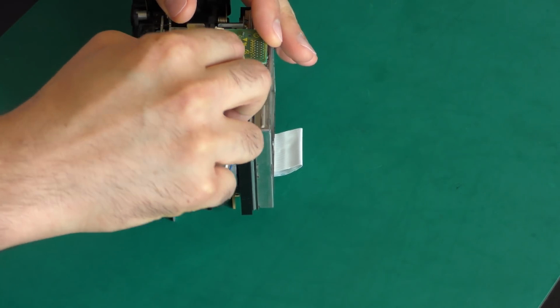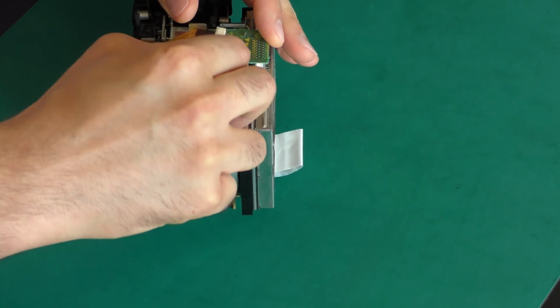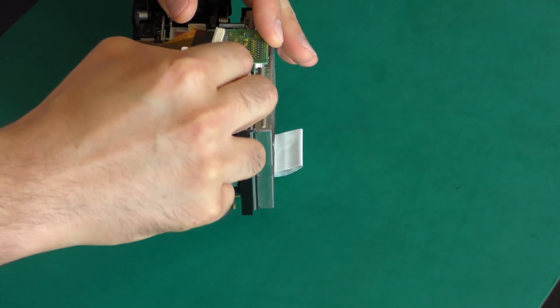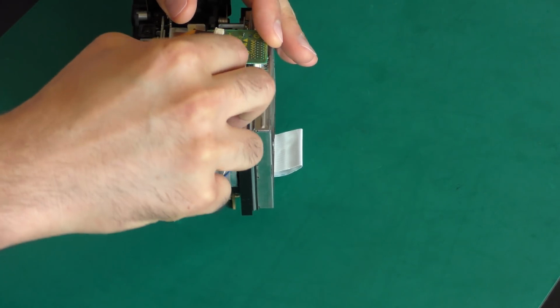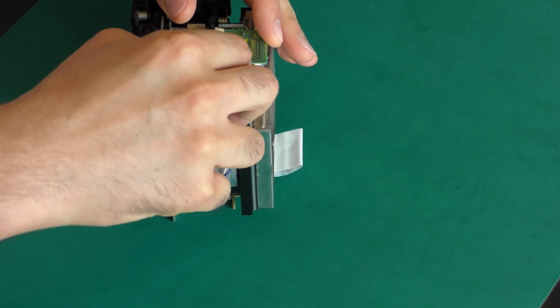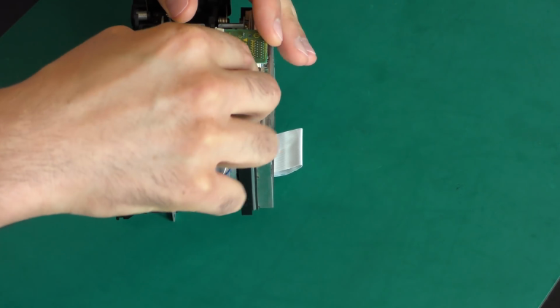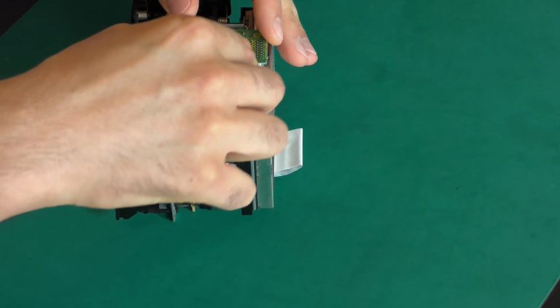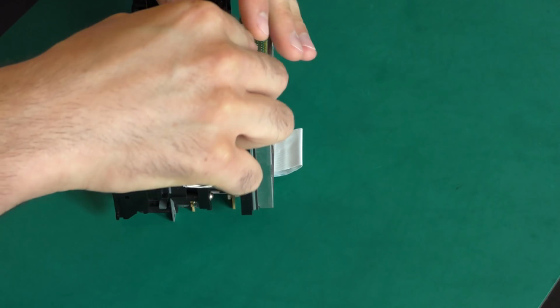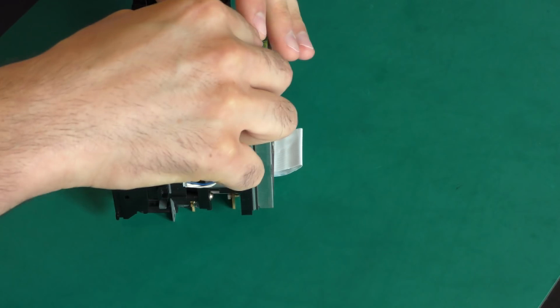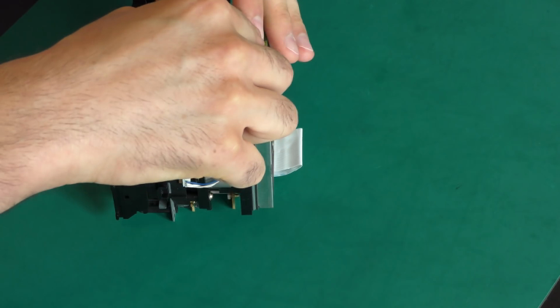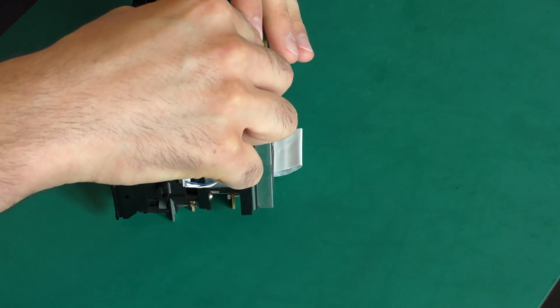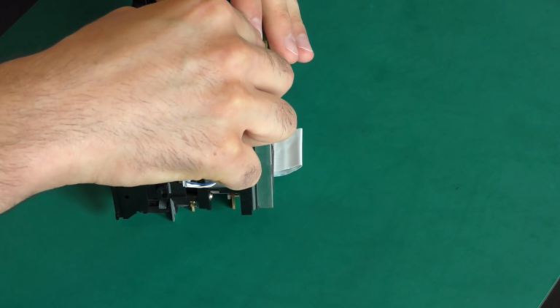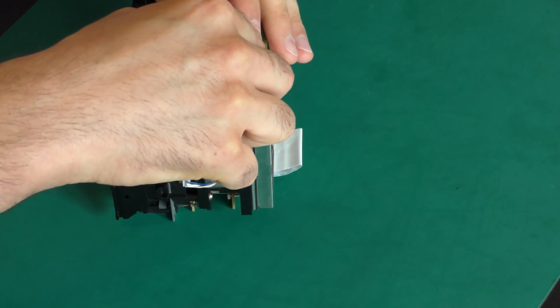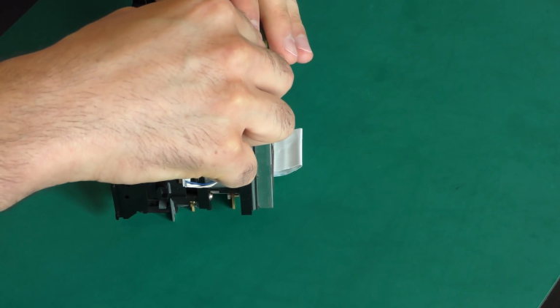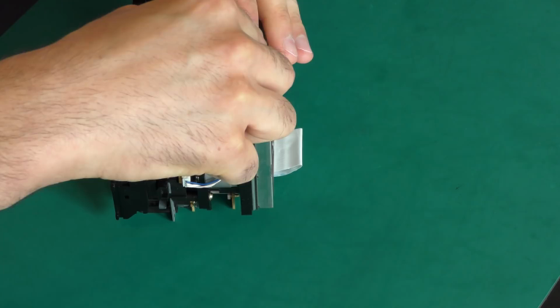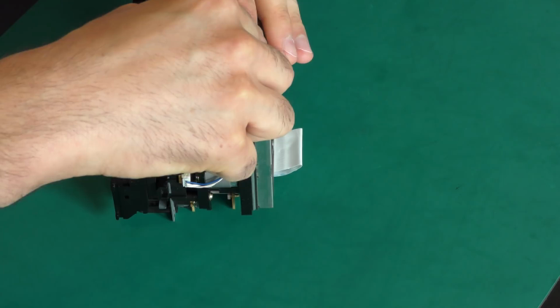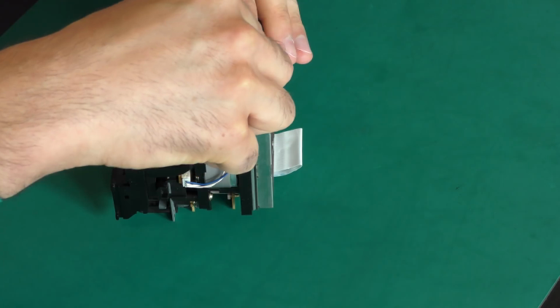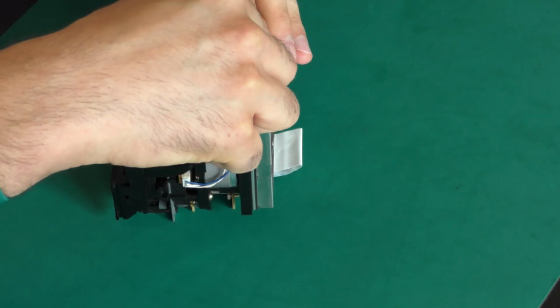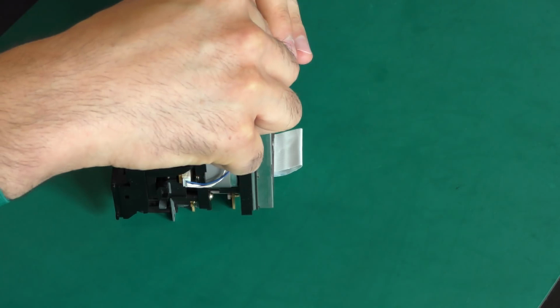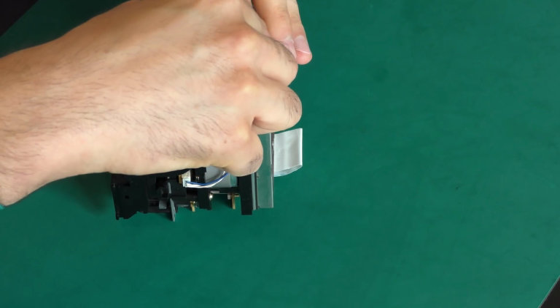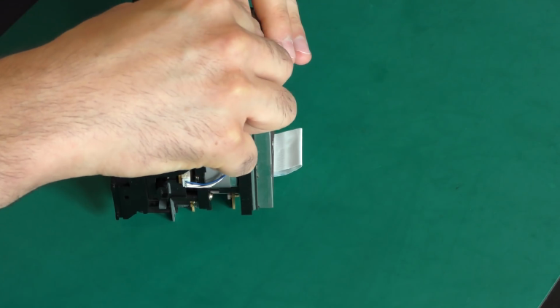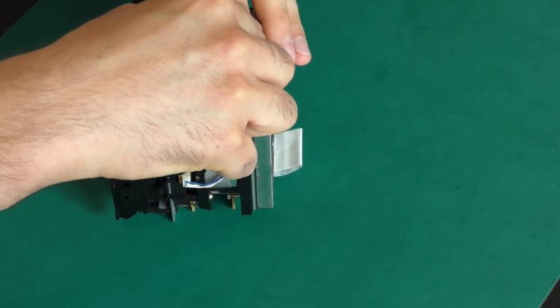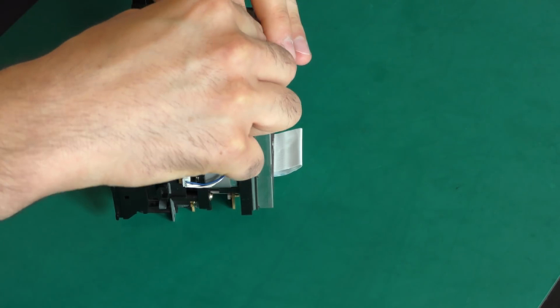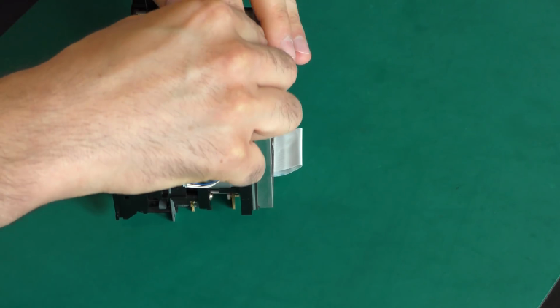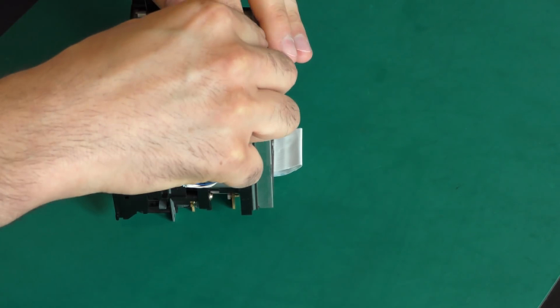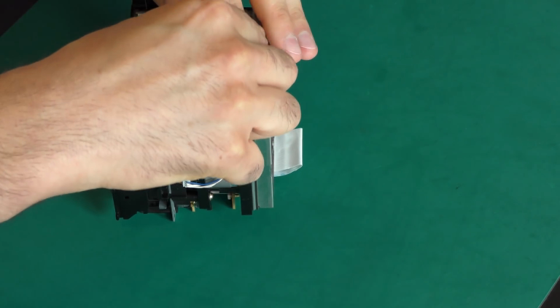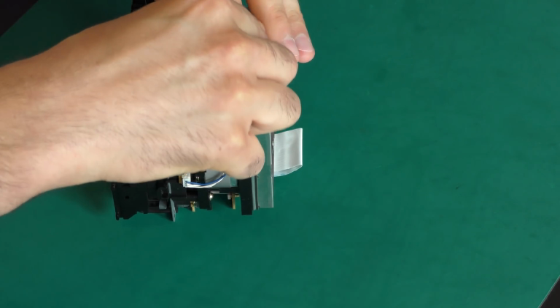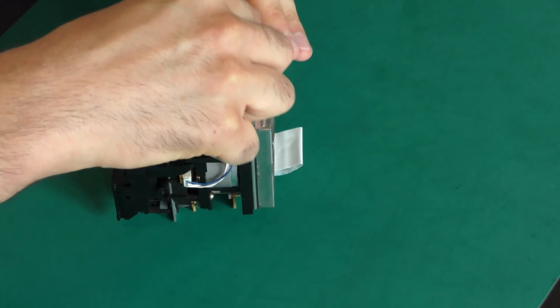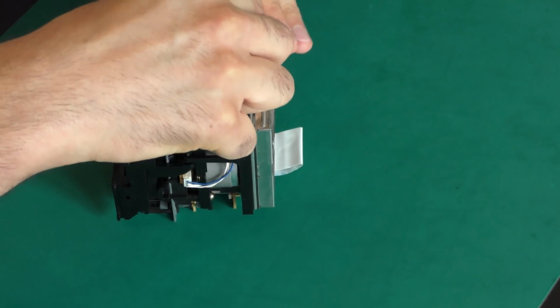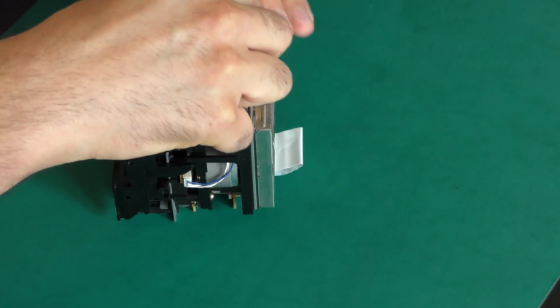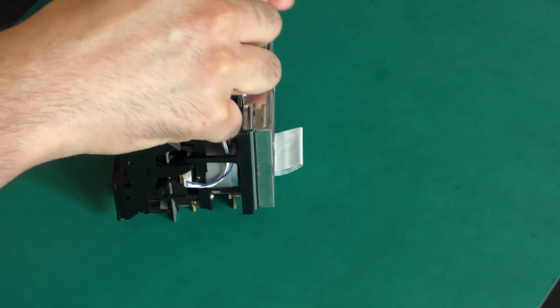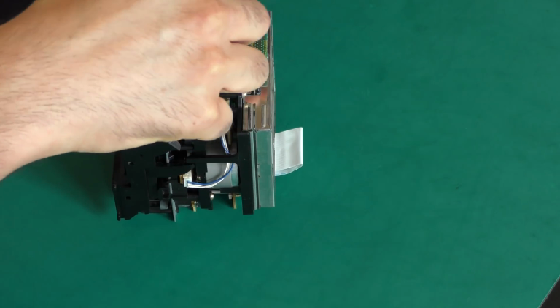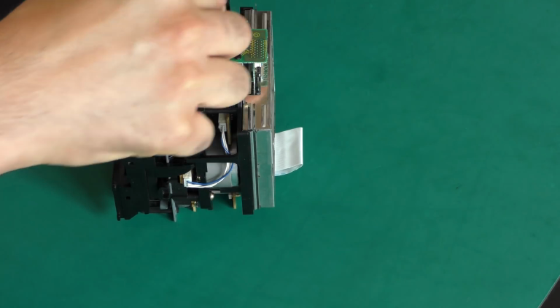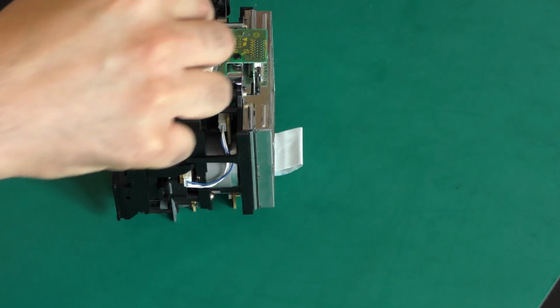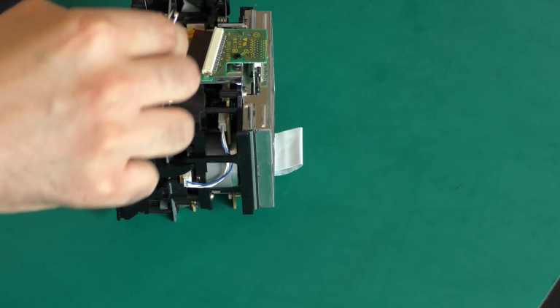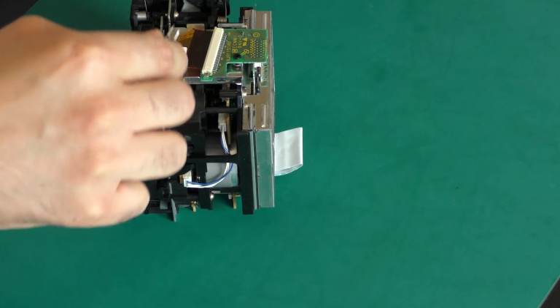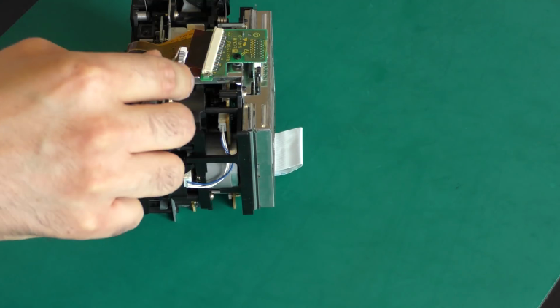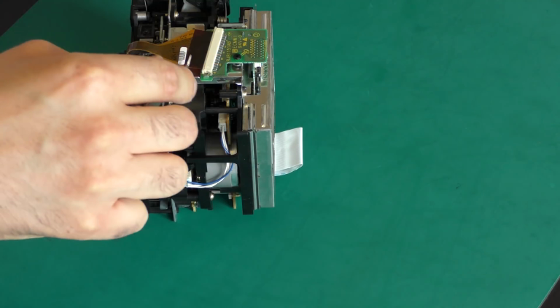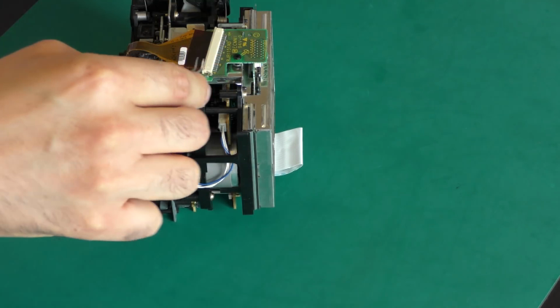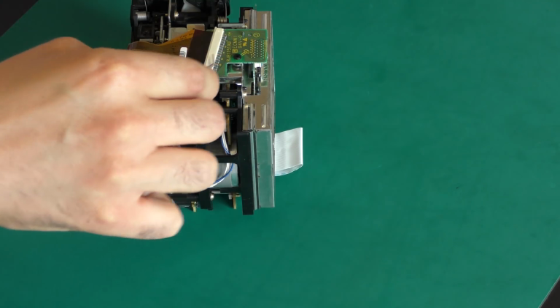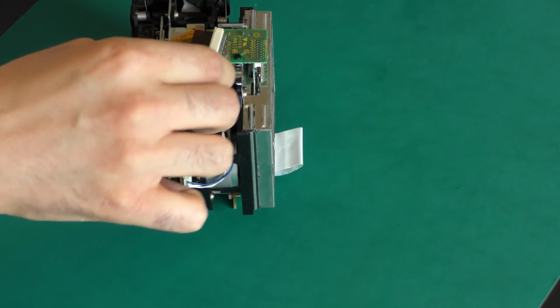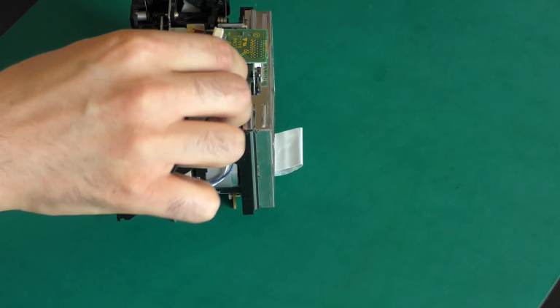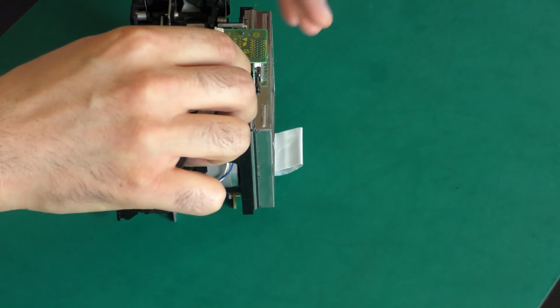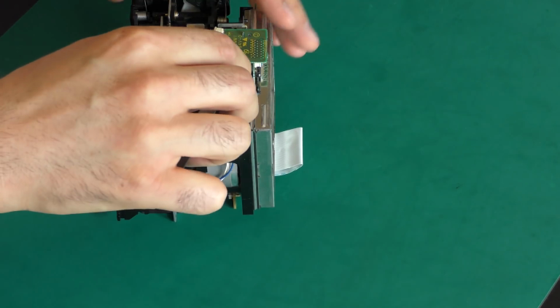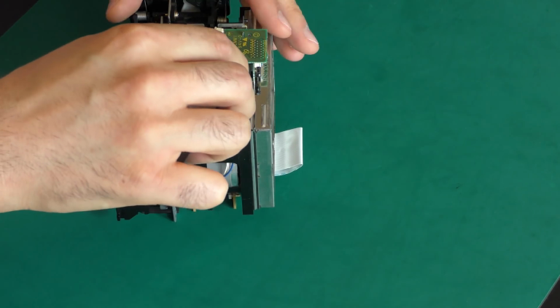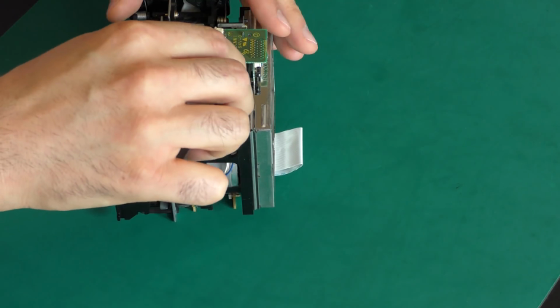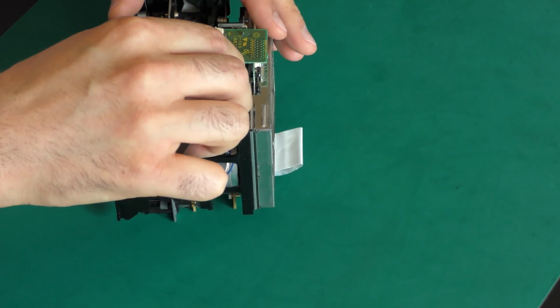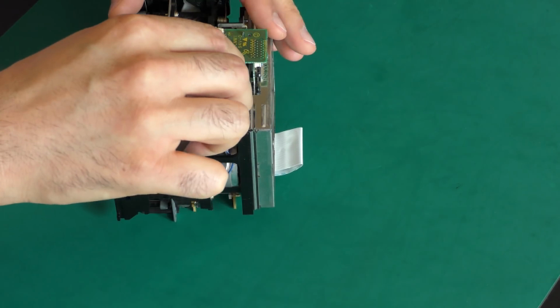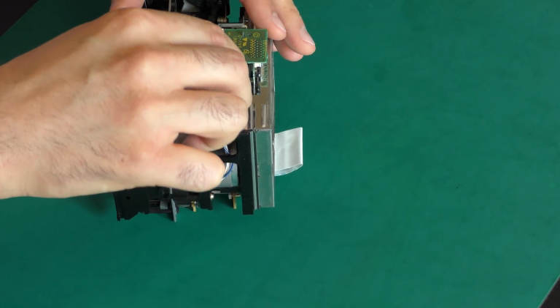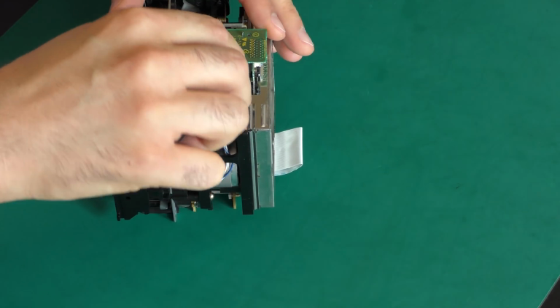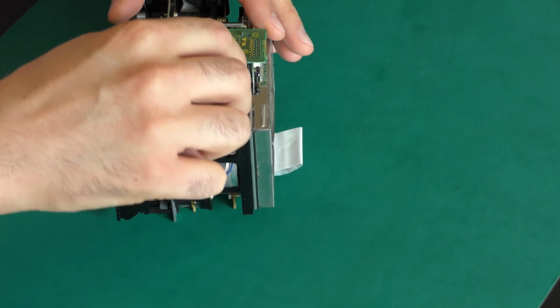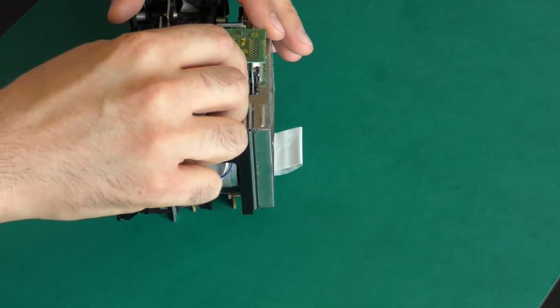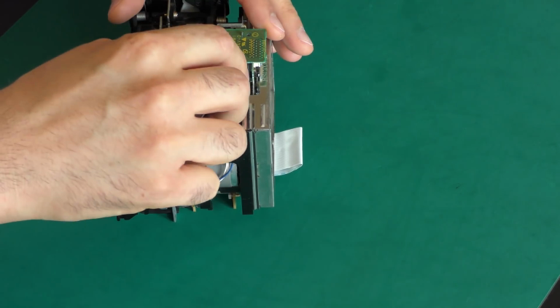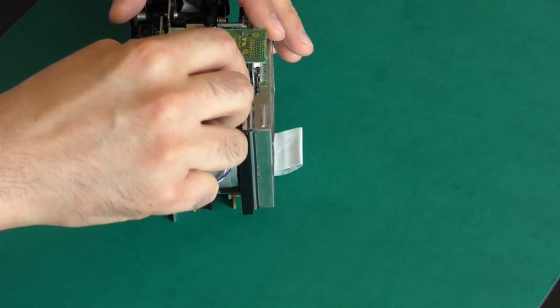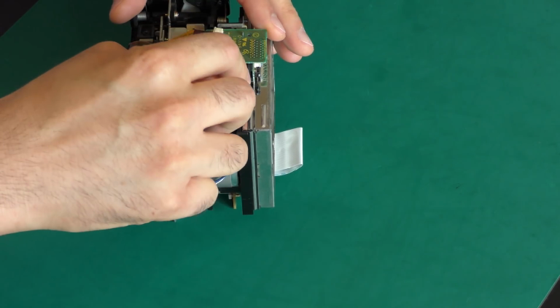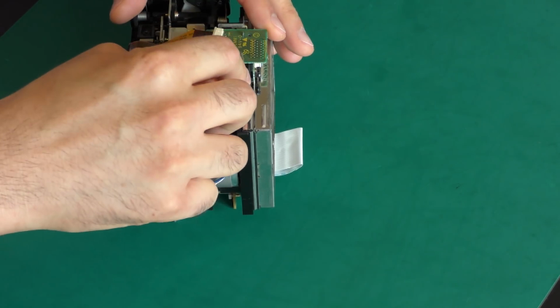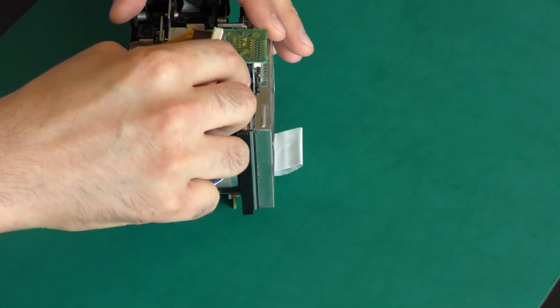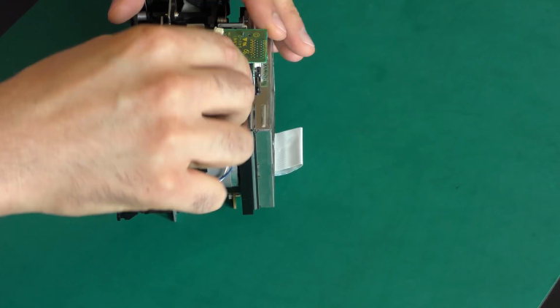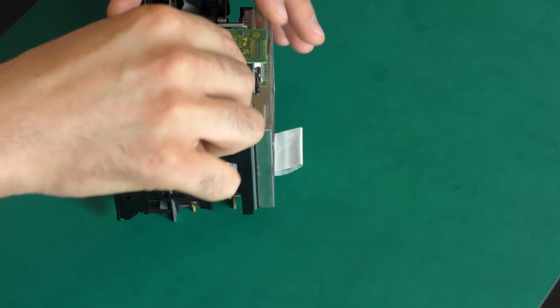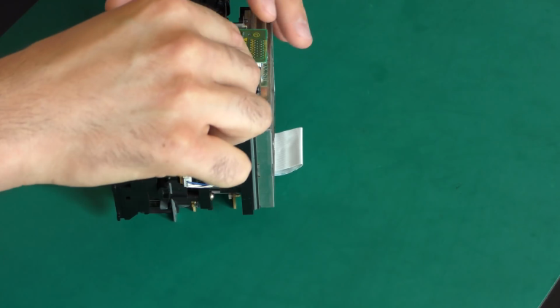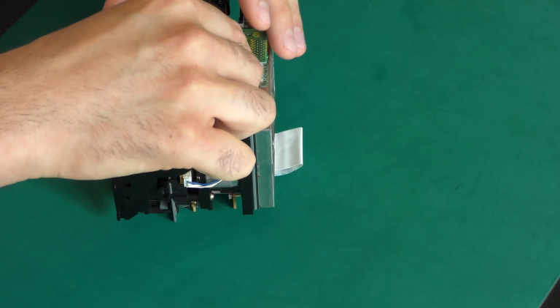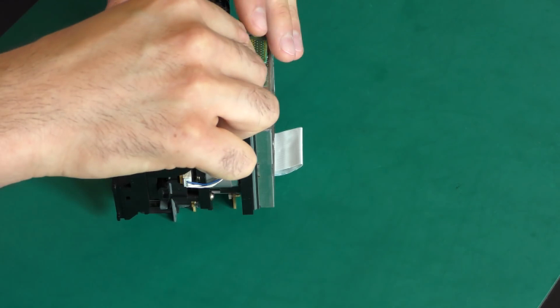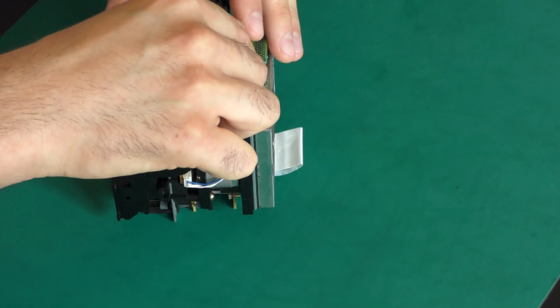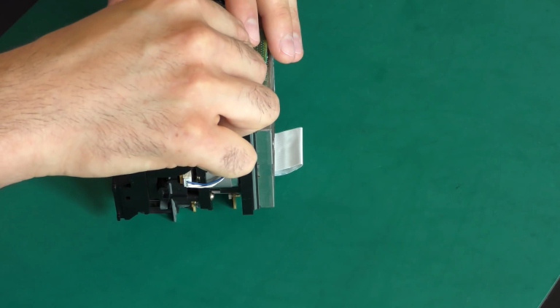We will start with the removal of the read-write print, that holds the capacitors that could potentially be leaking.